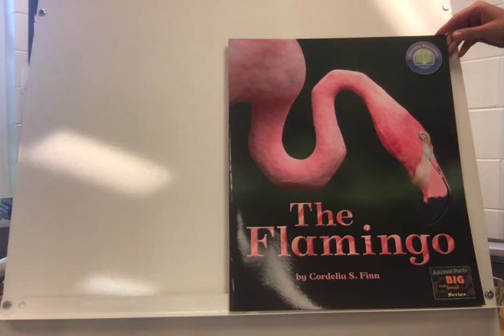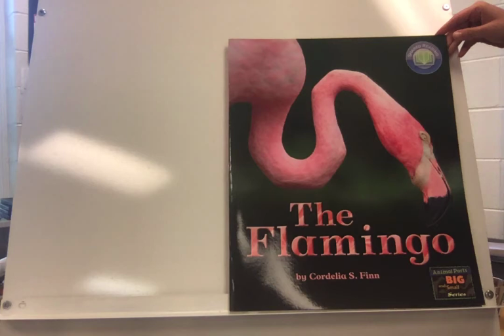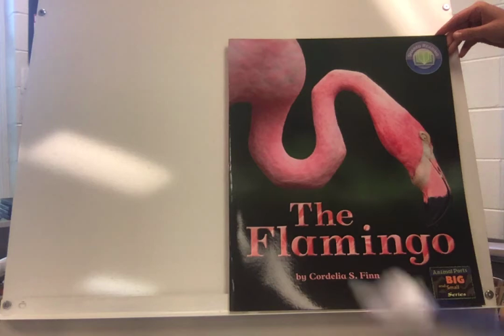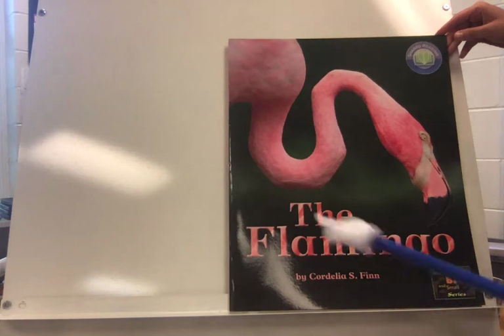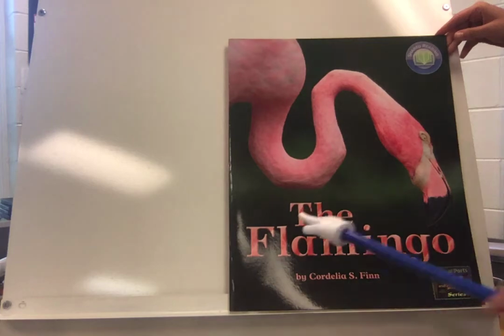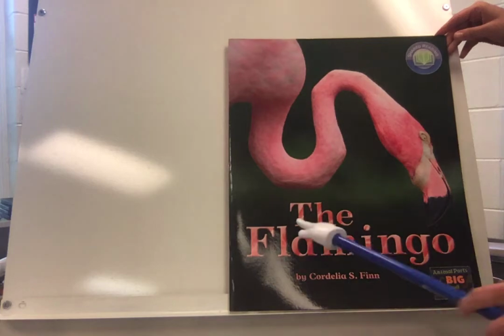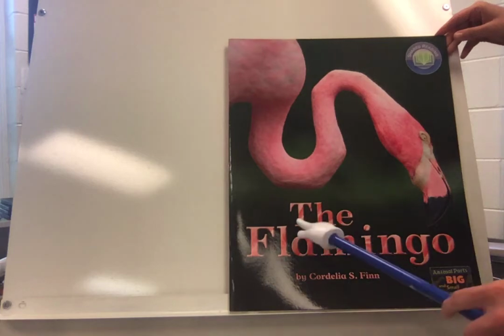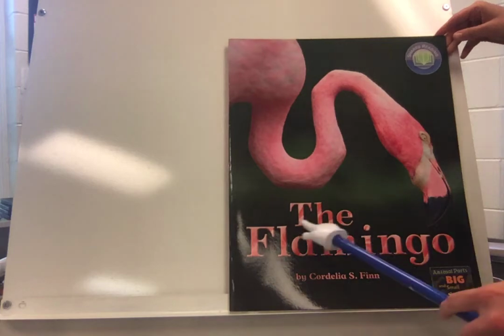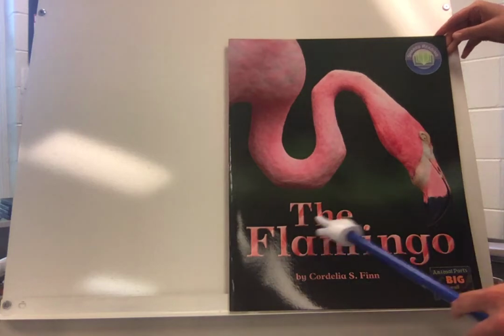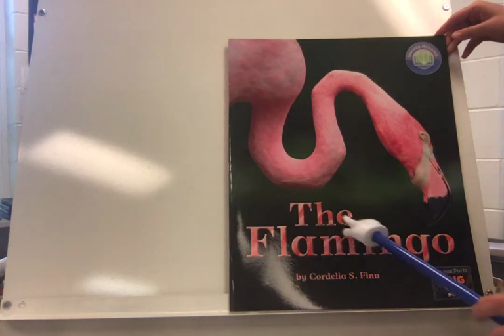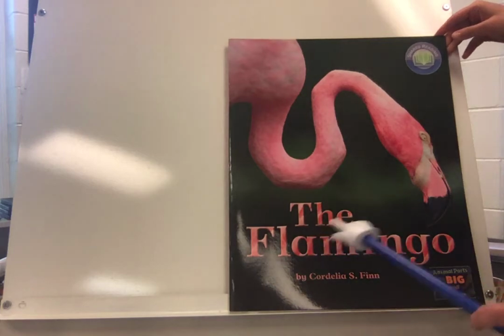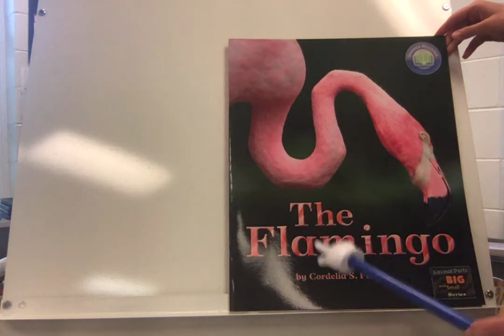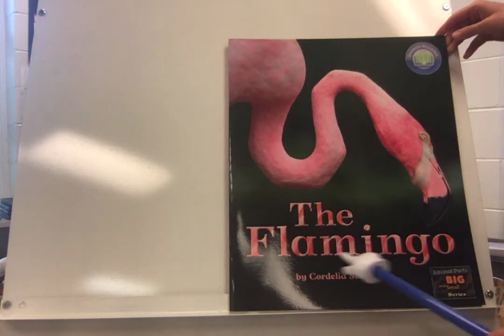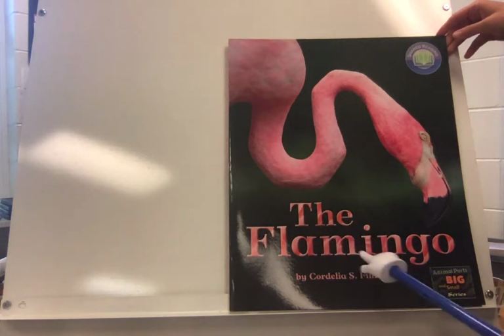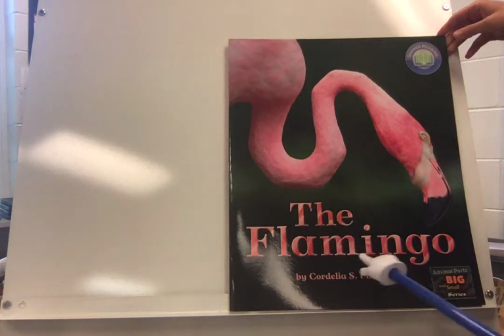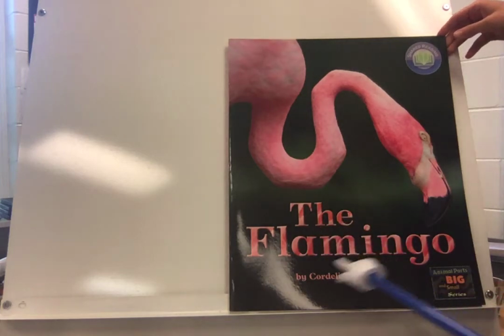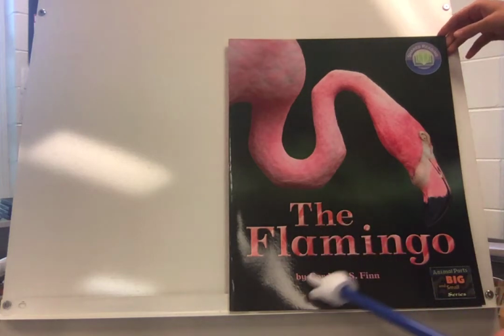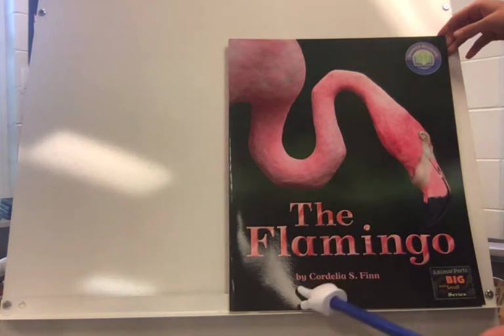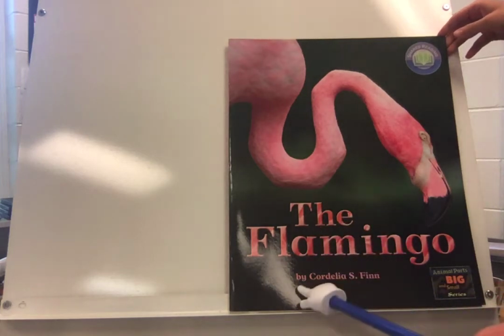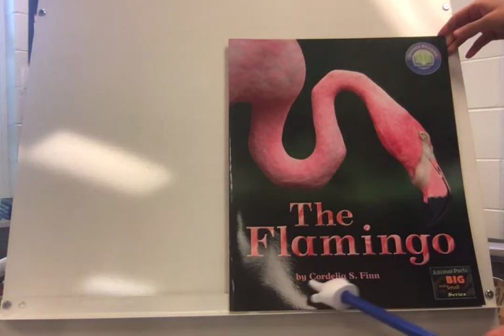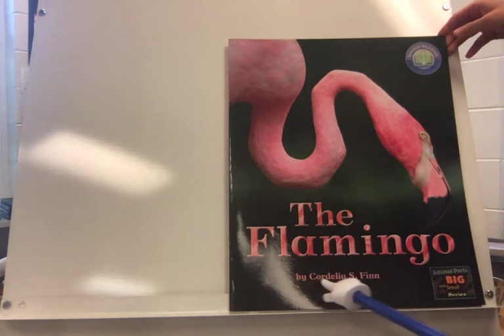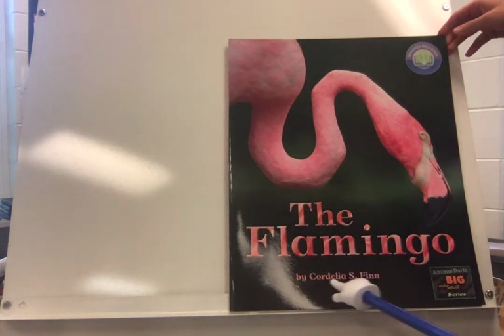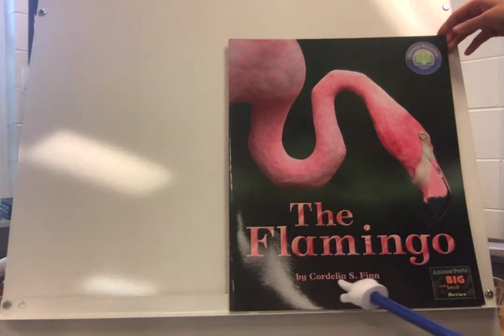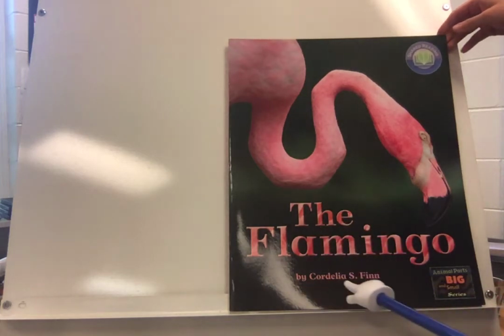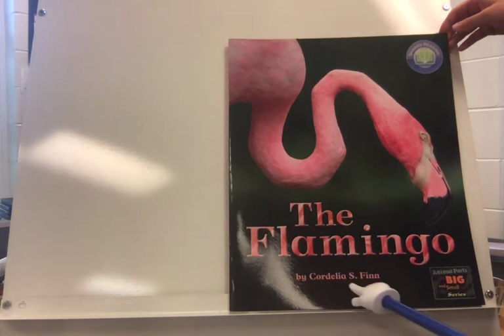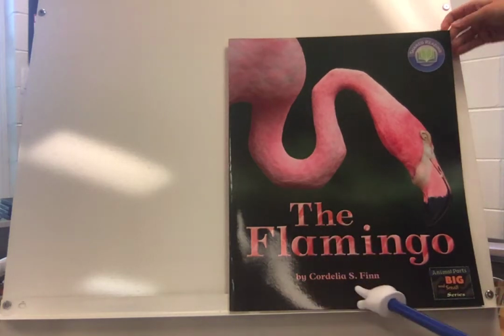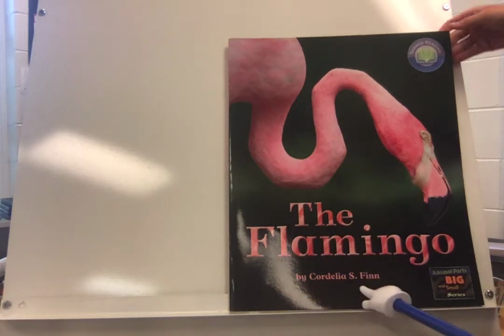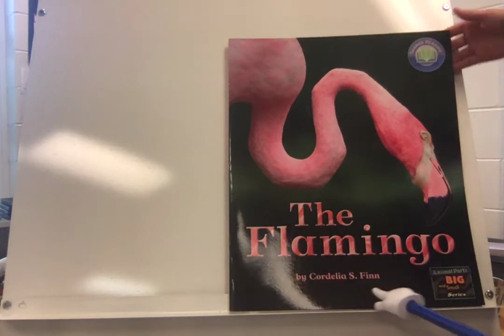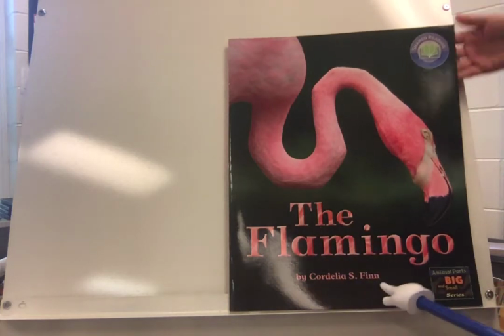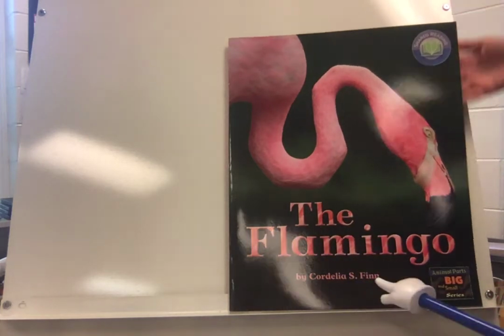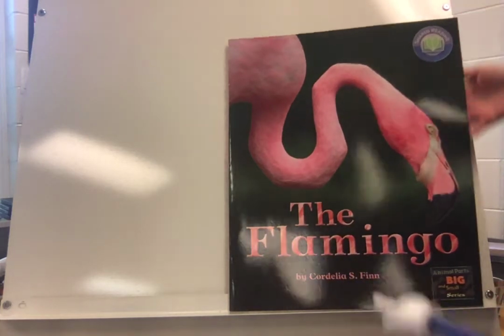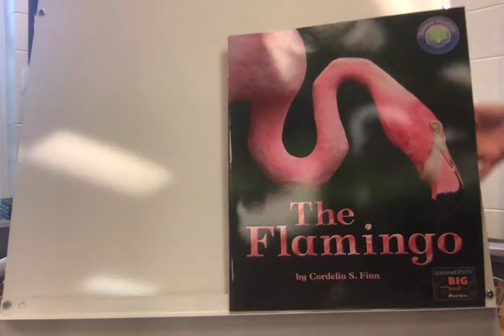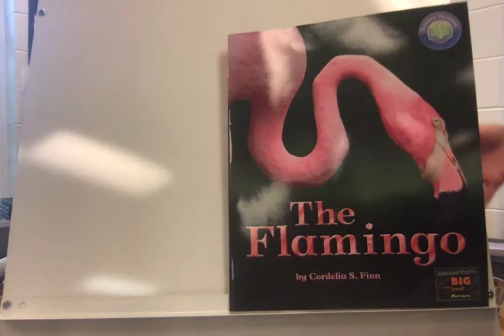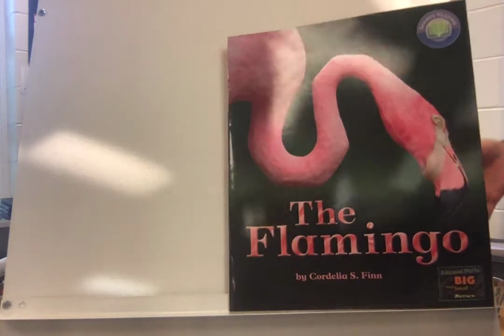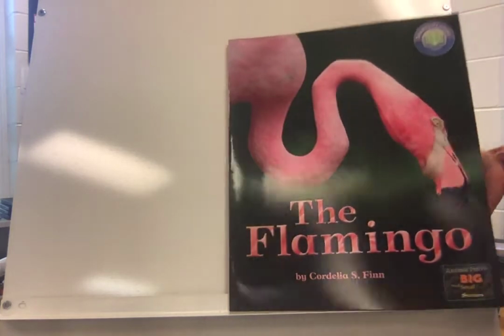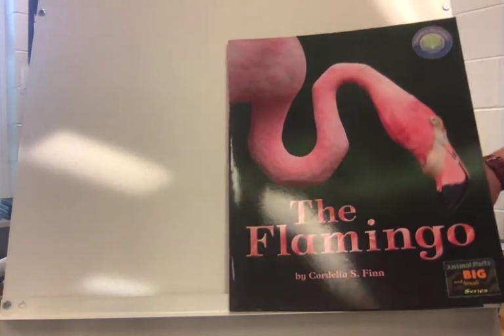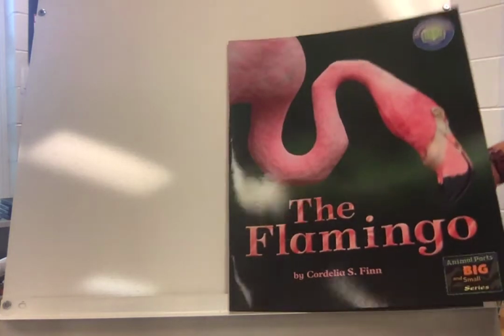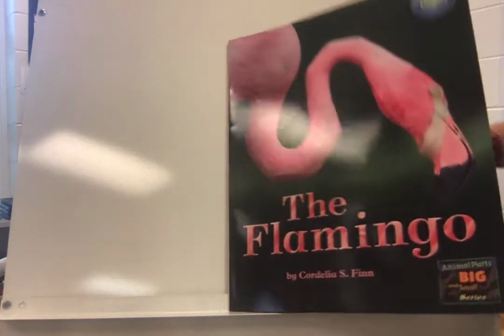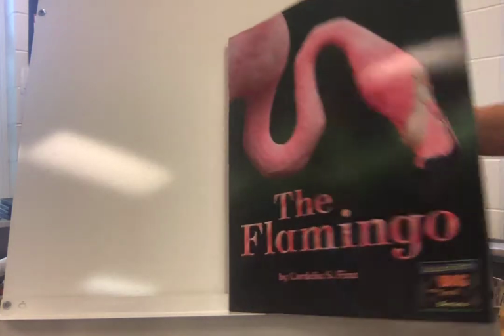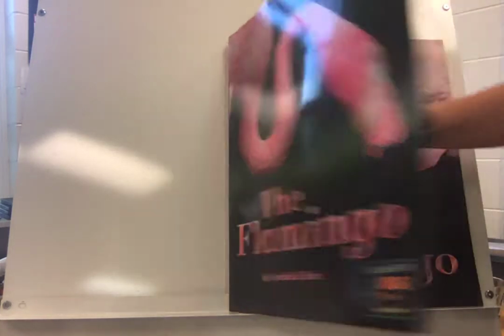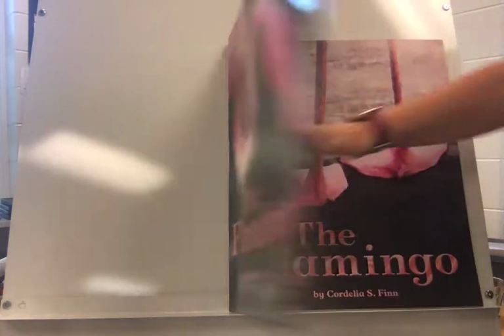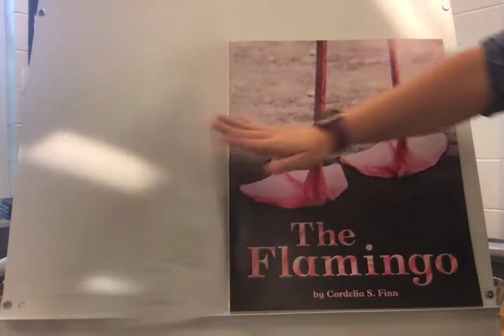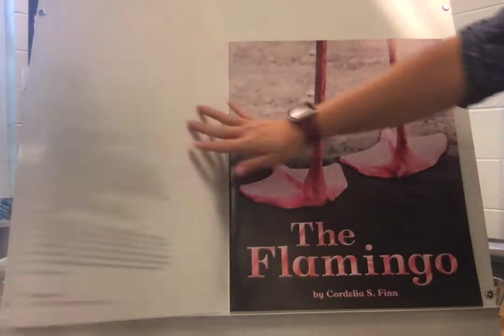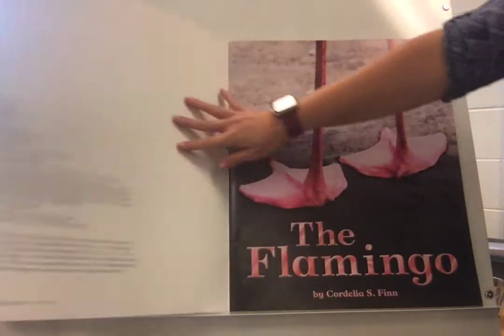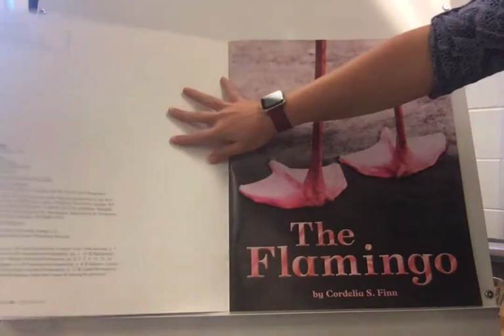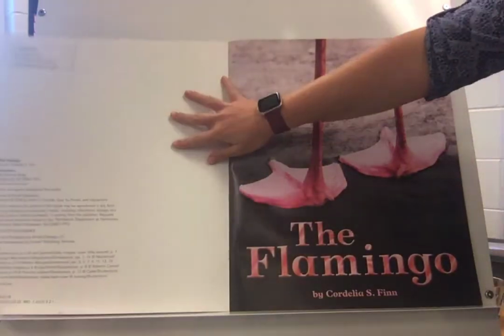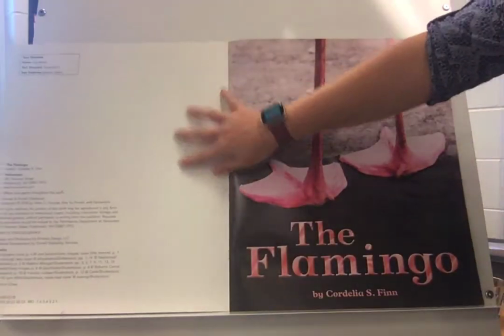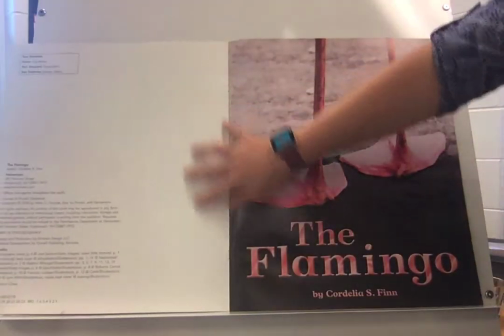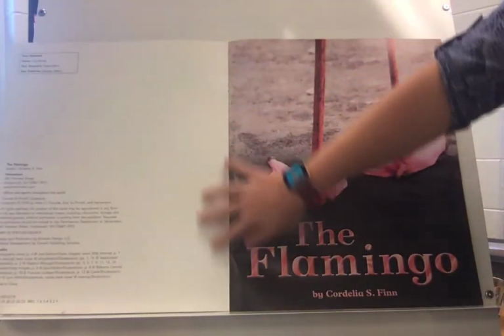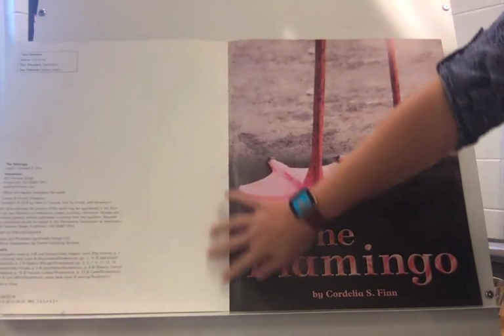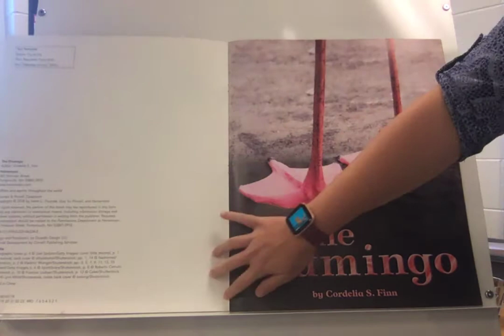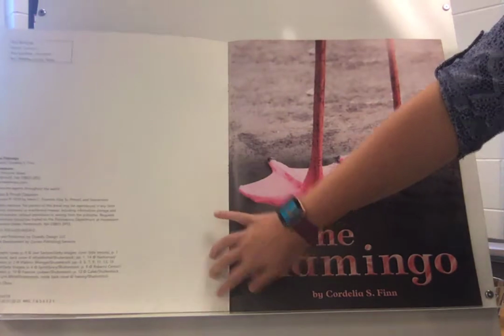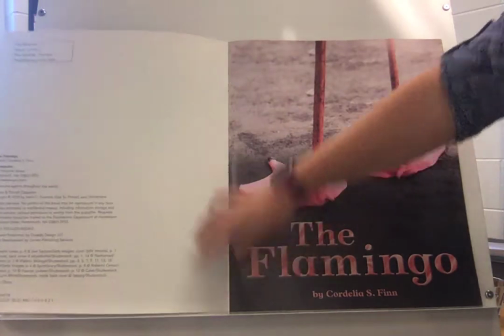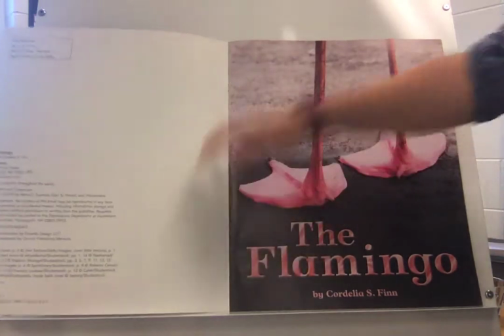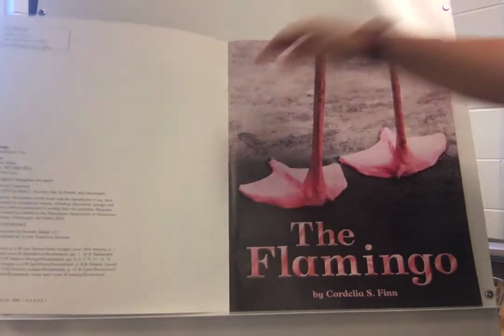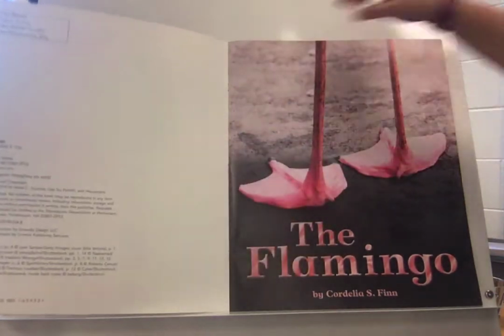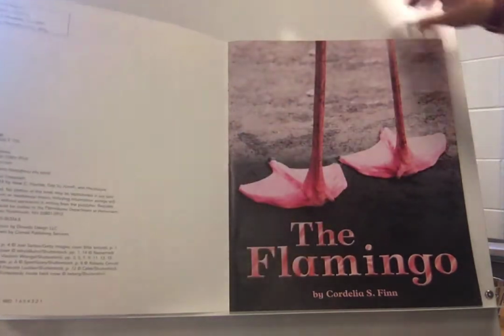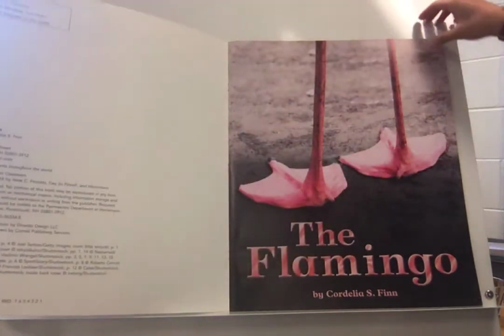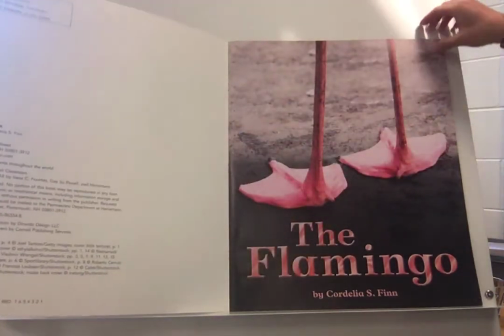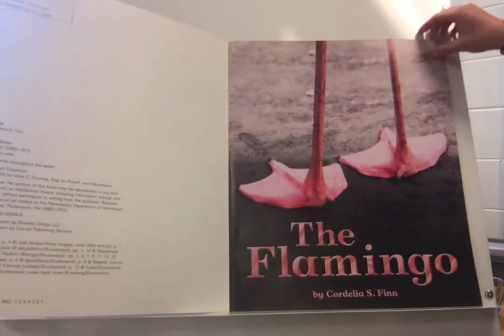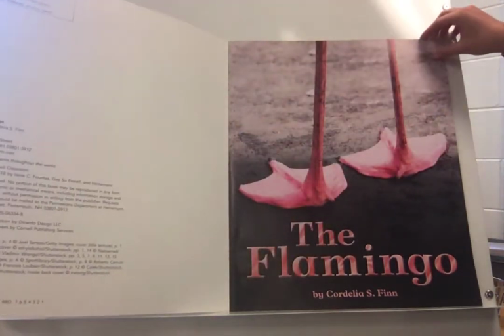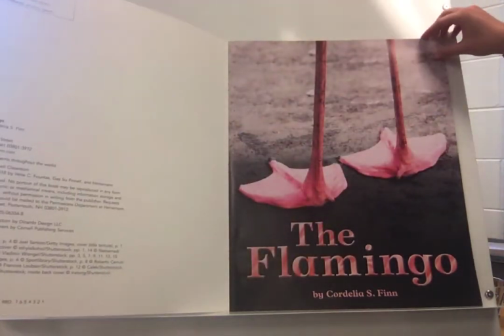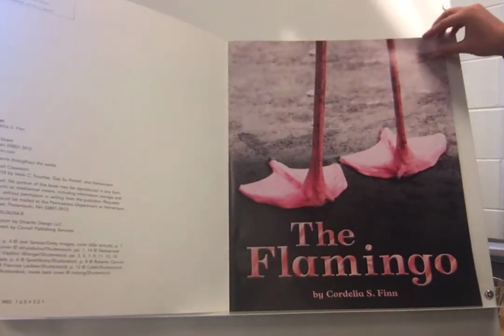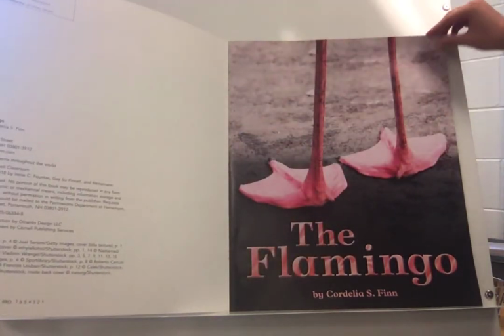The Flamingo by Cordelia S. The Flamingo.